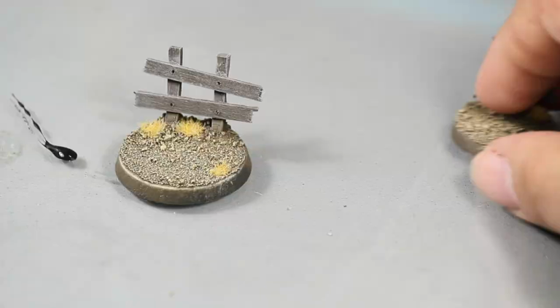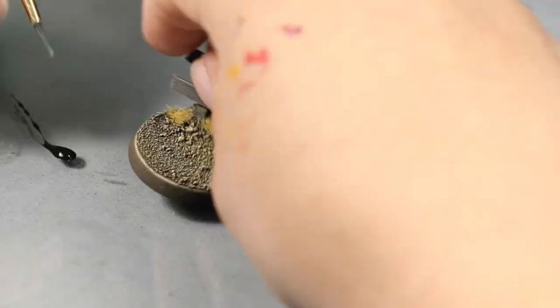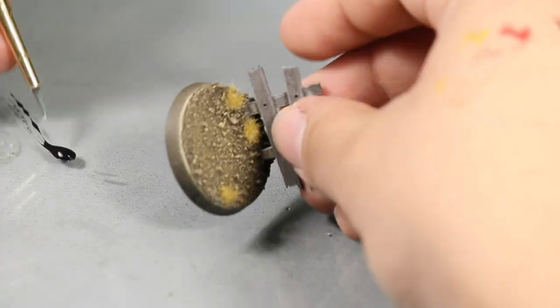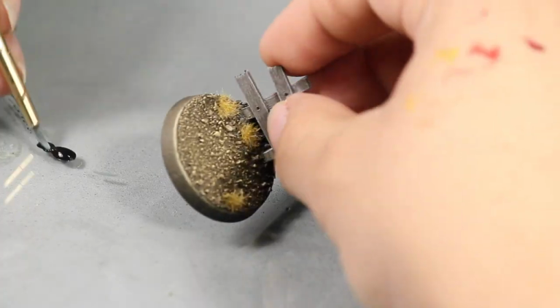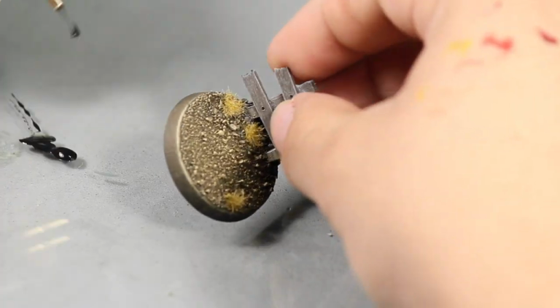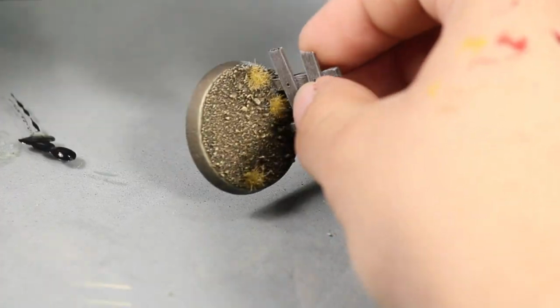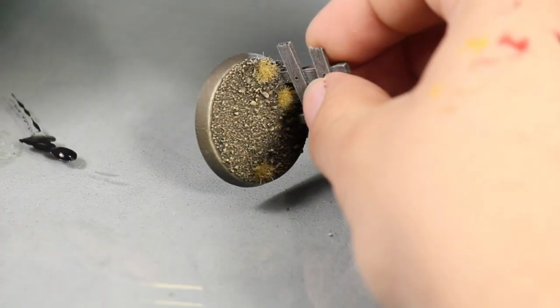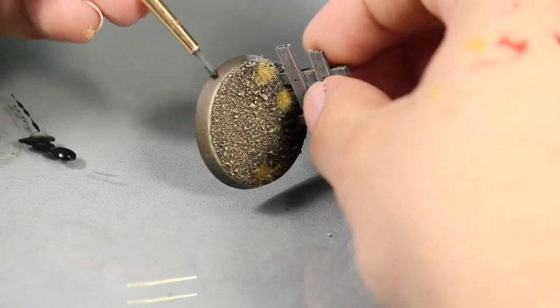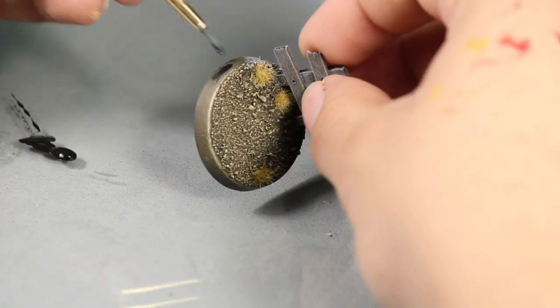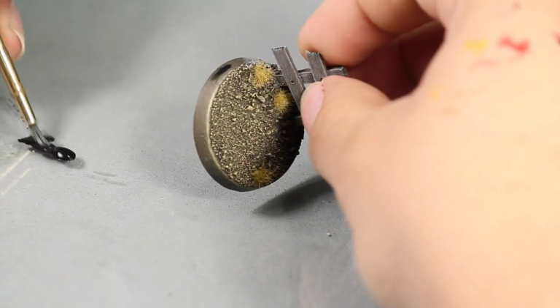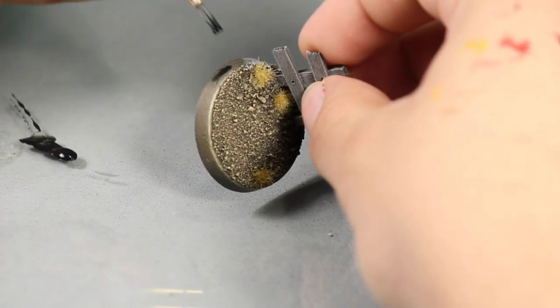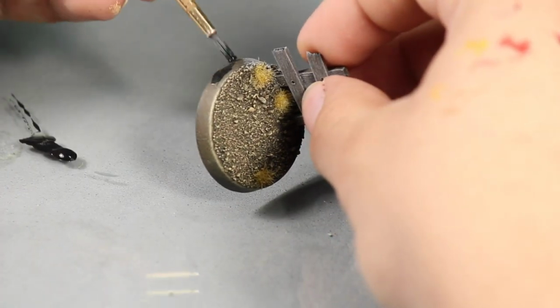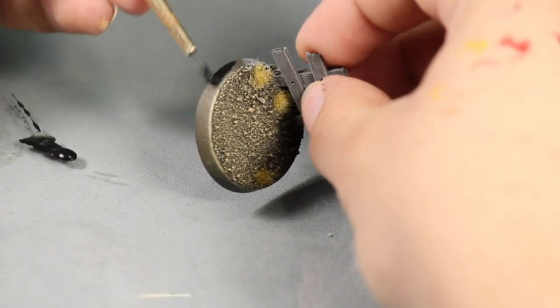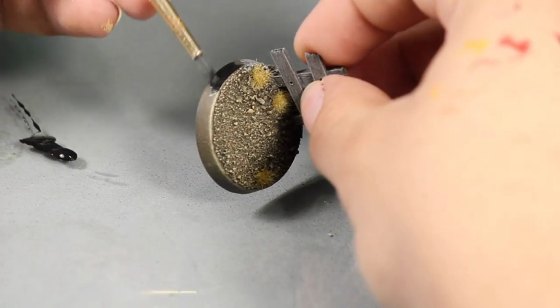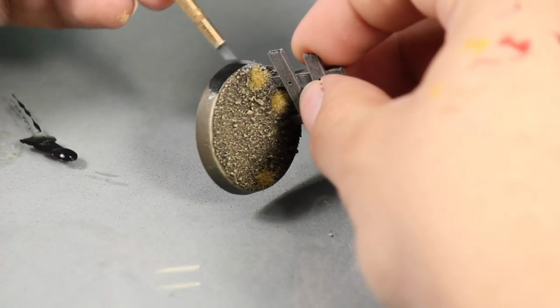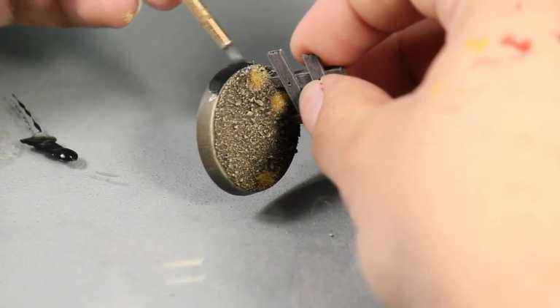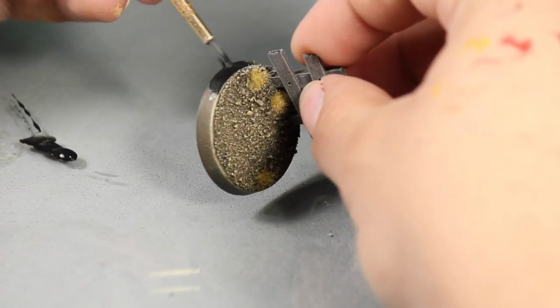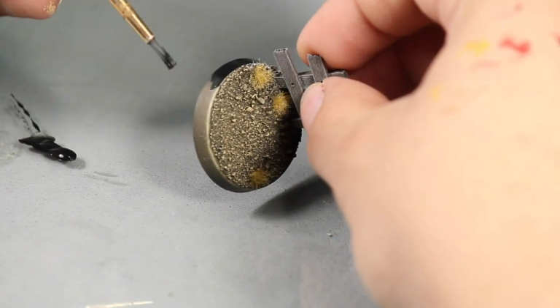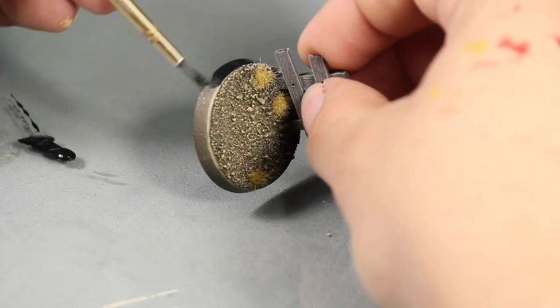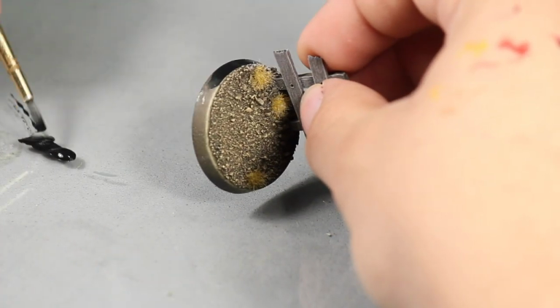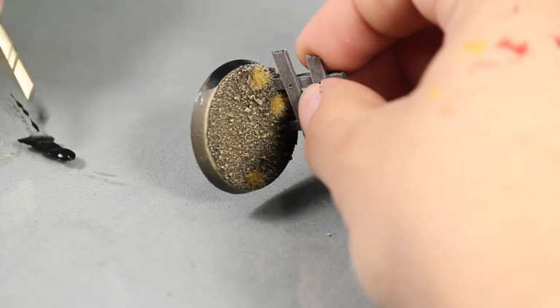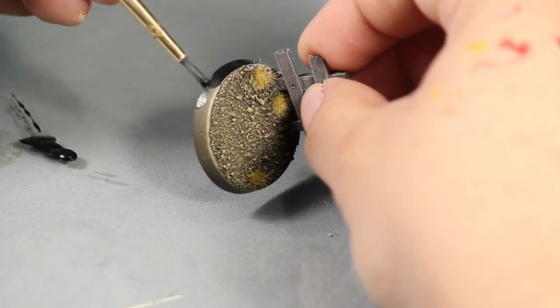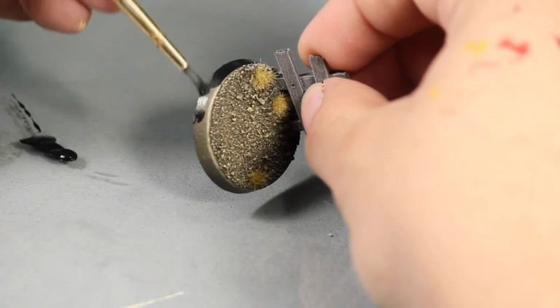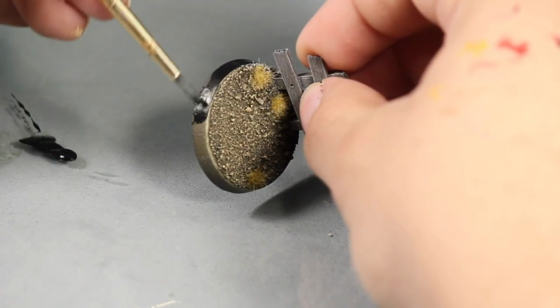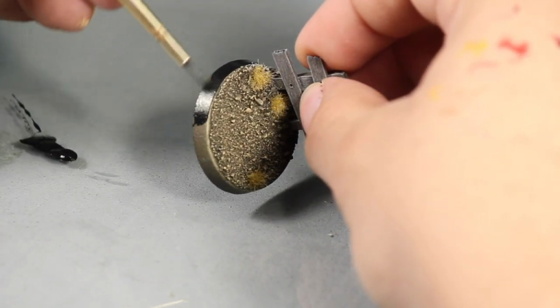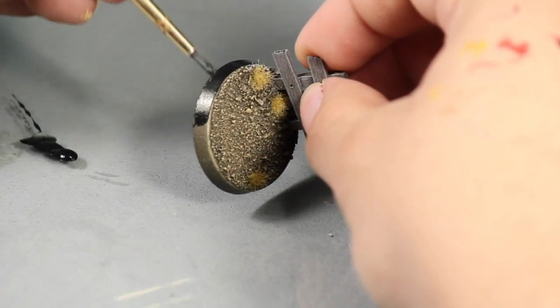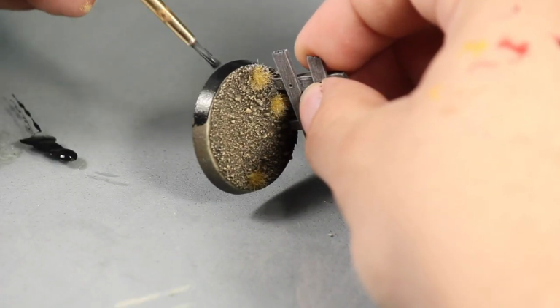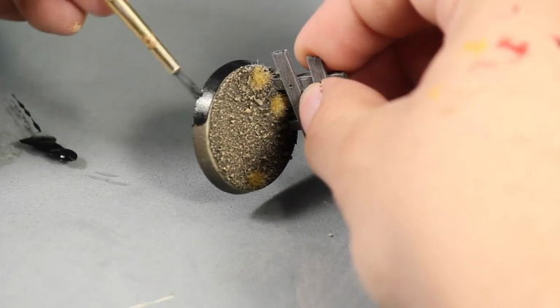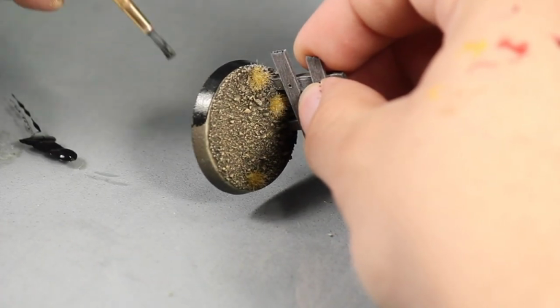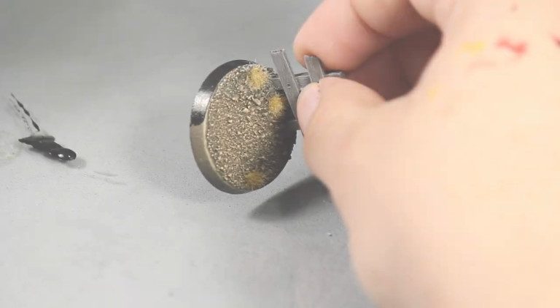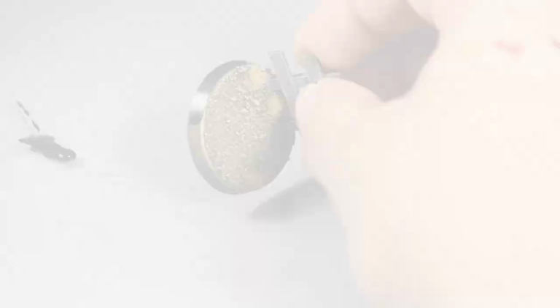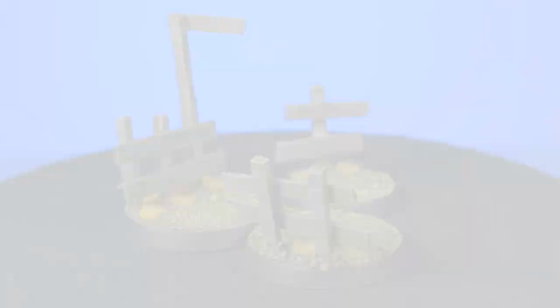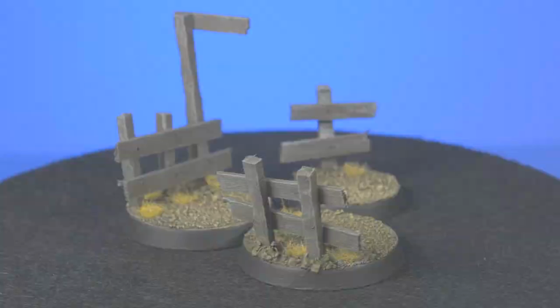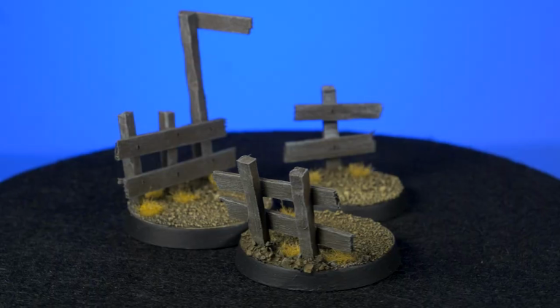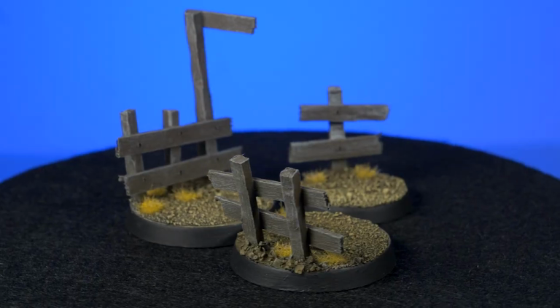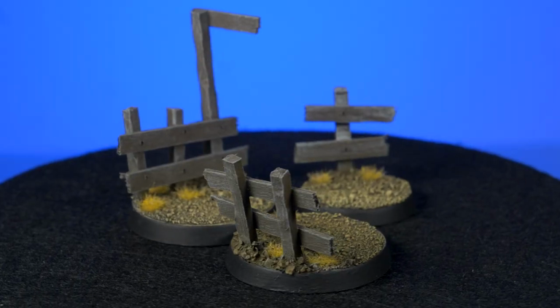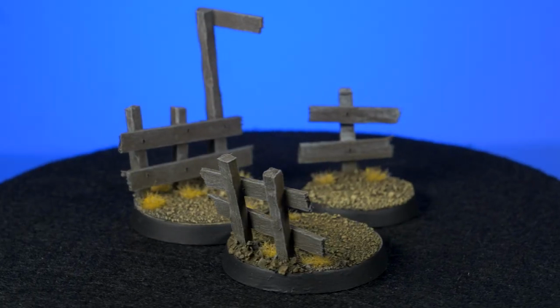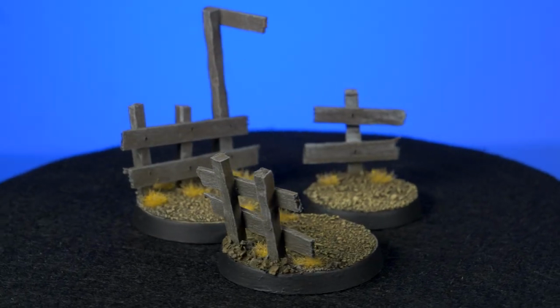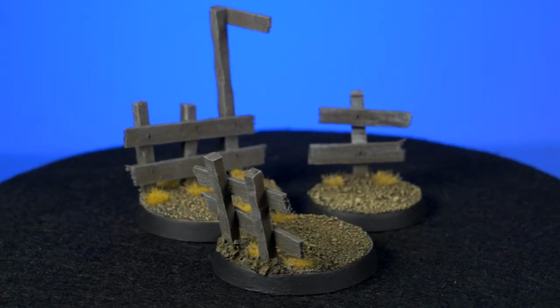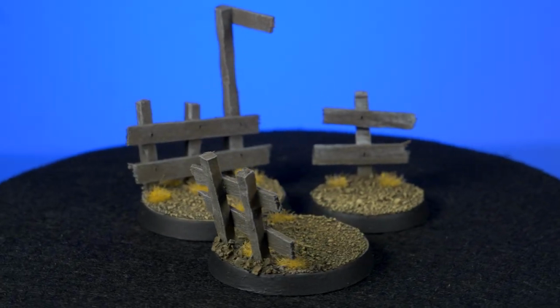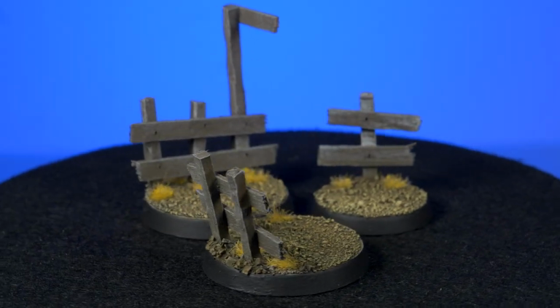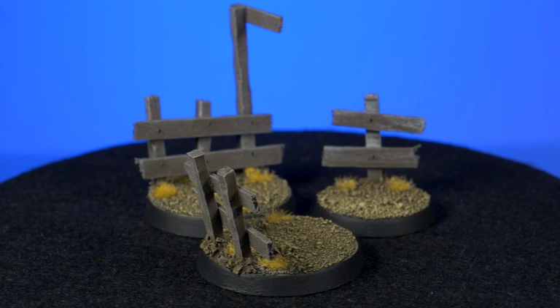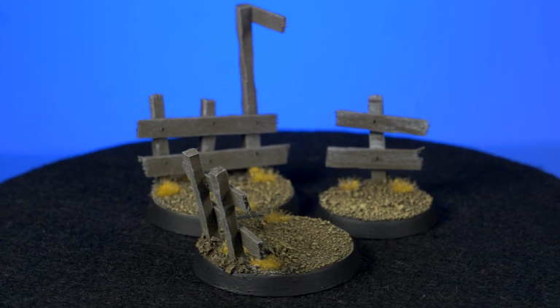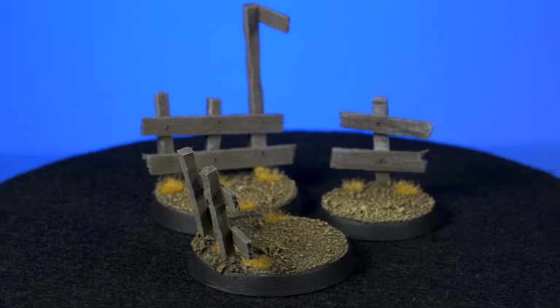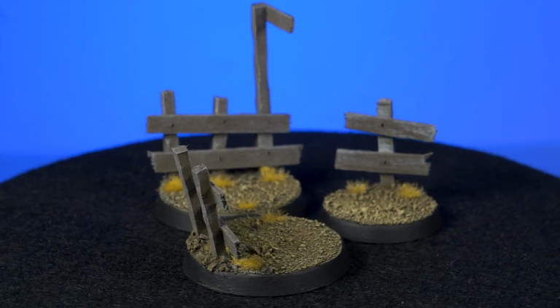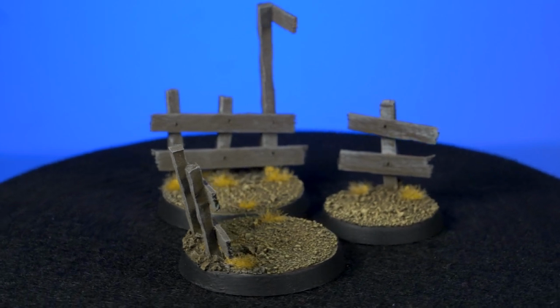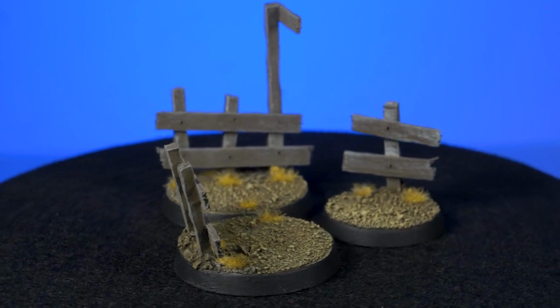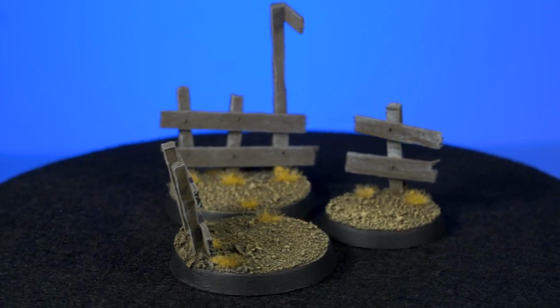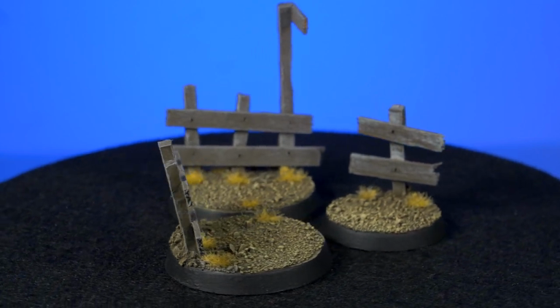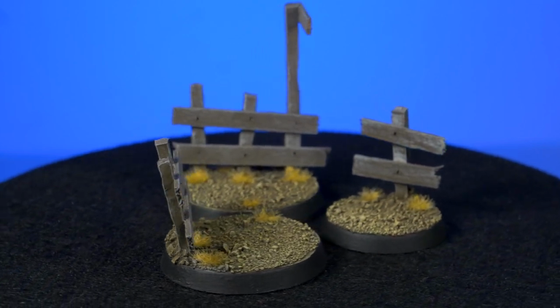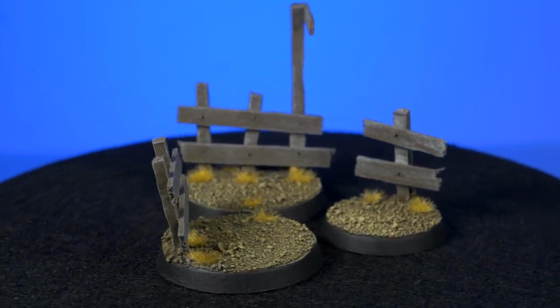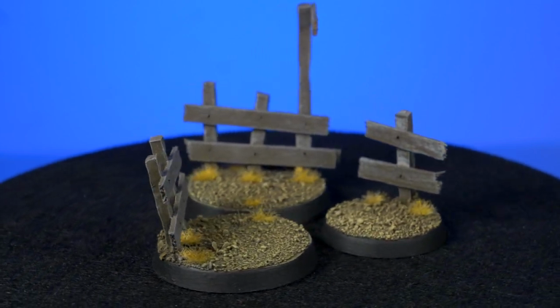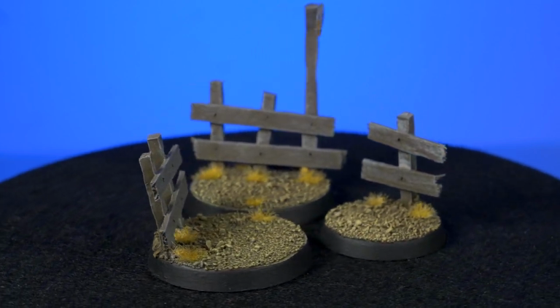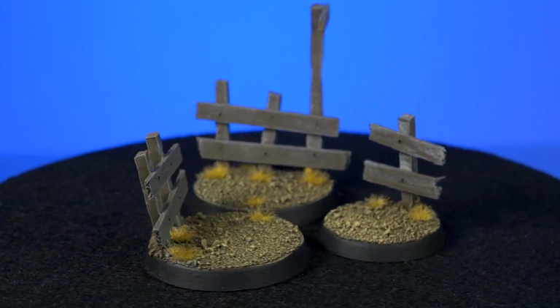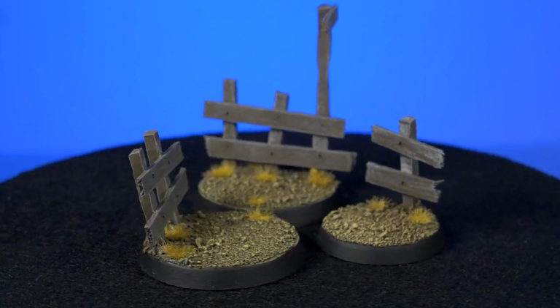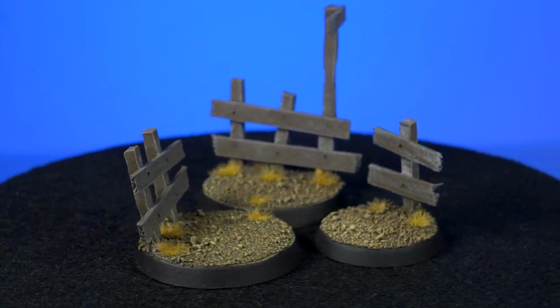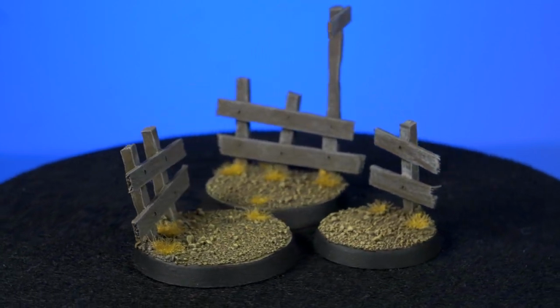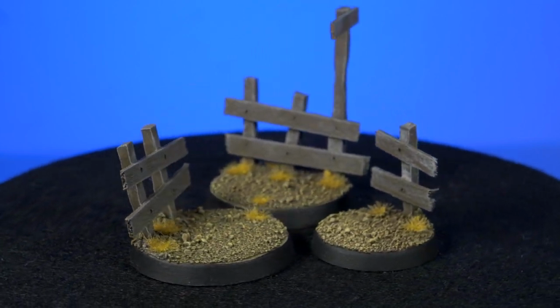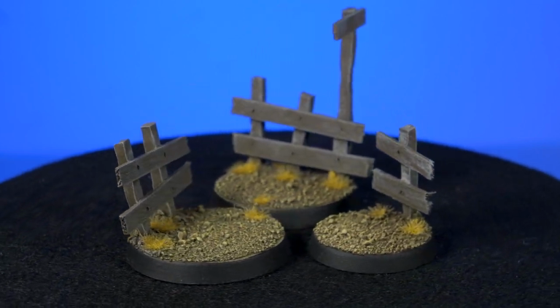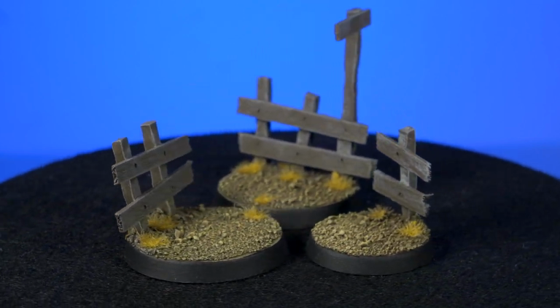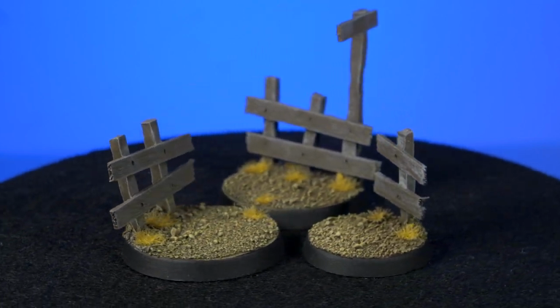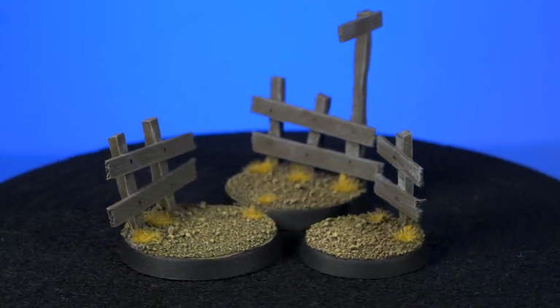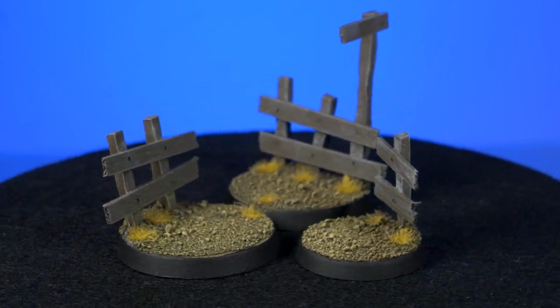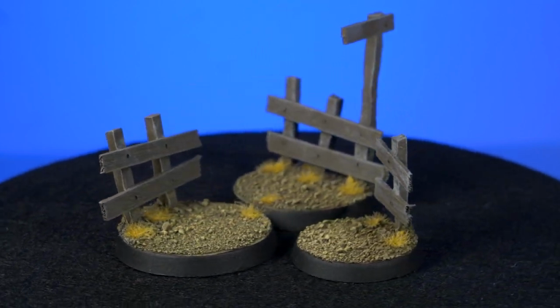The only thing left to do was to paint the rim of the base black. And there you have three dusty fence bases ready for your cowboy miniatures.